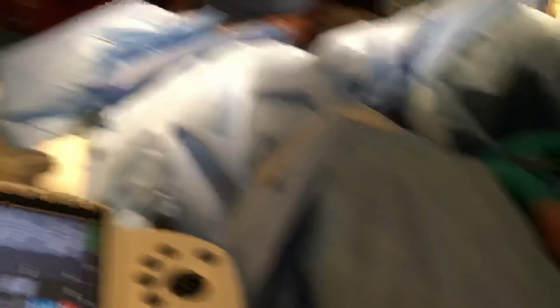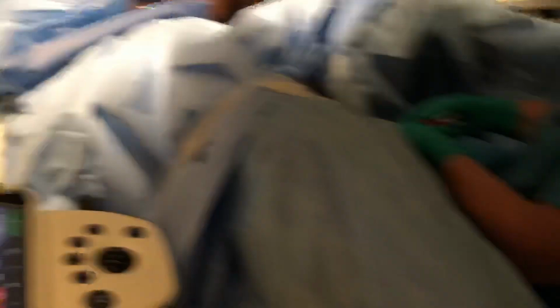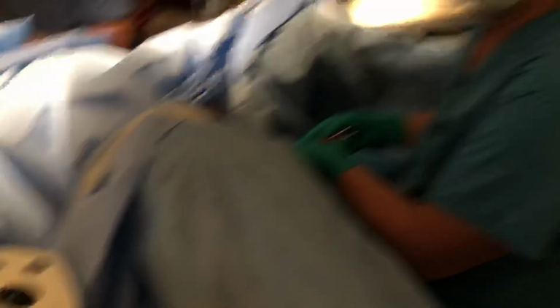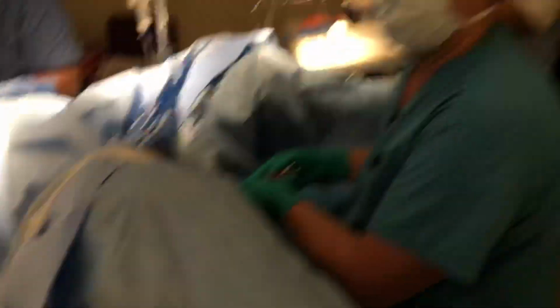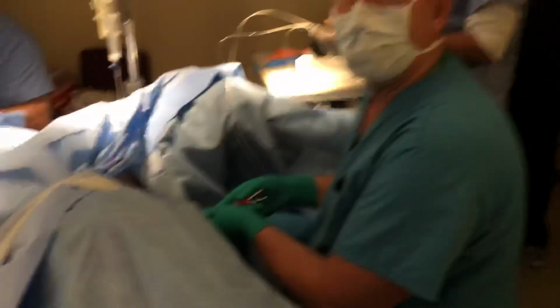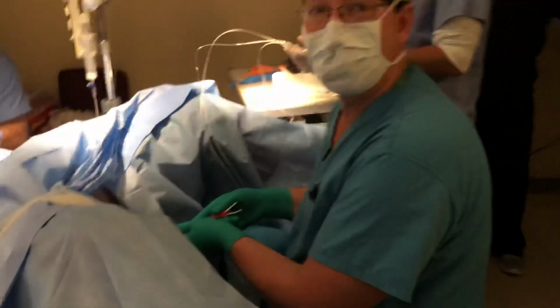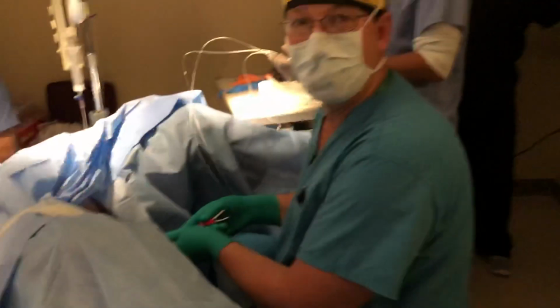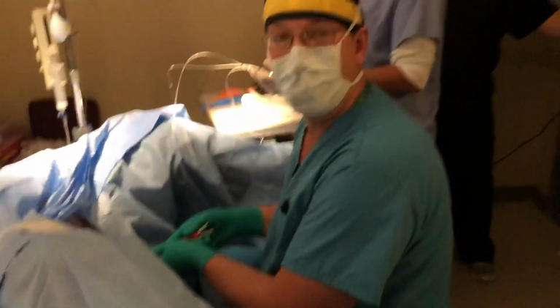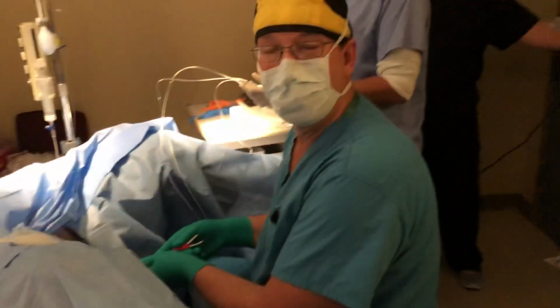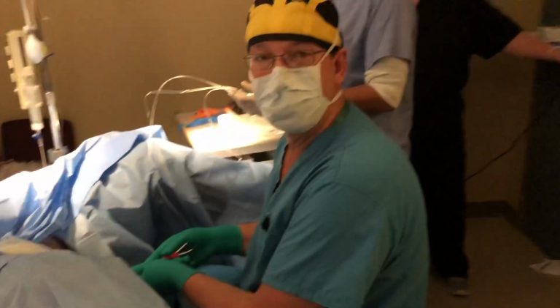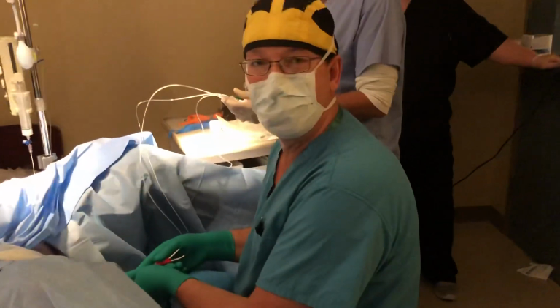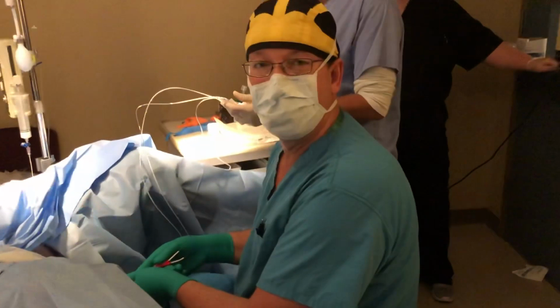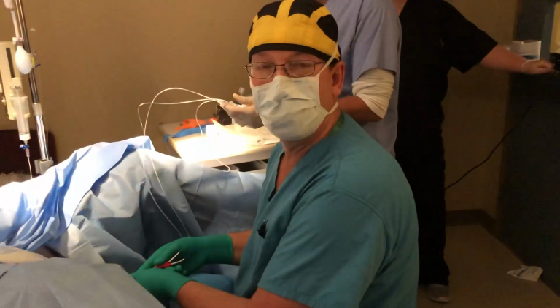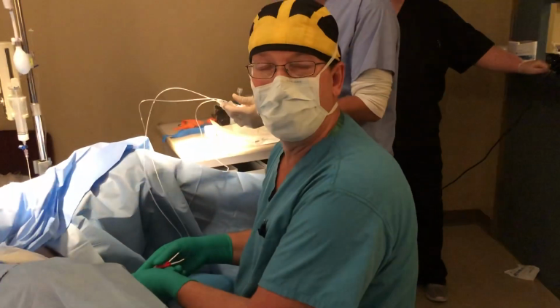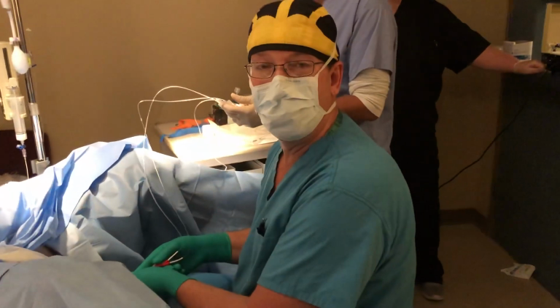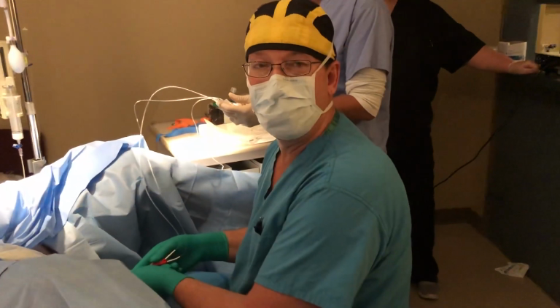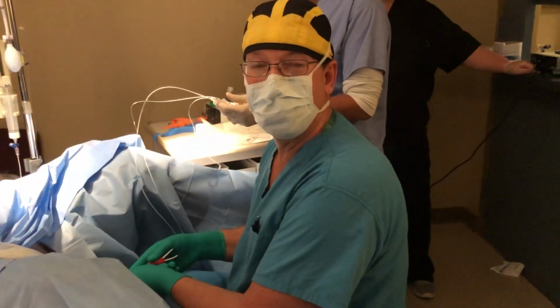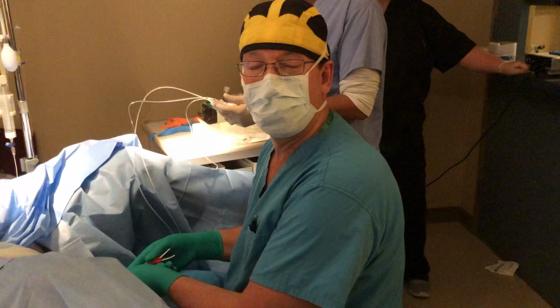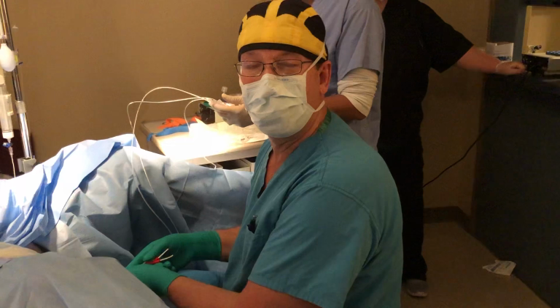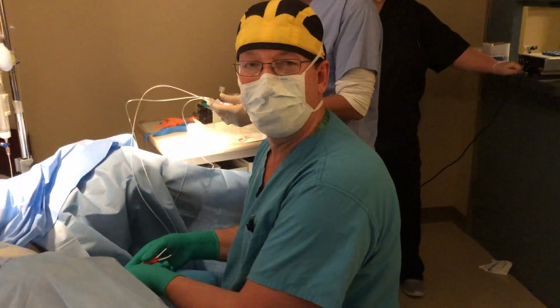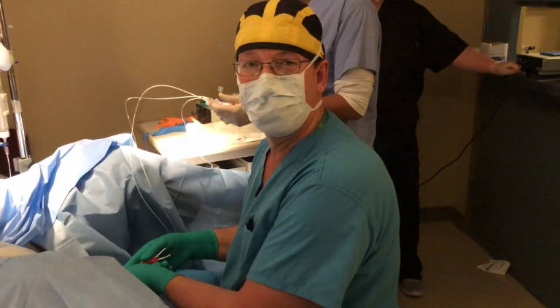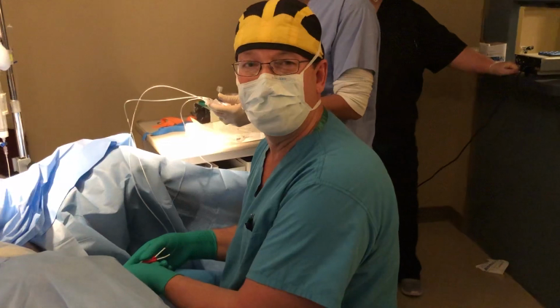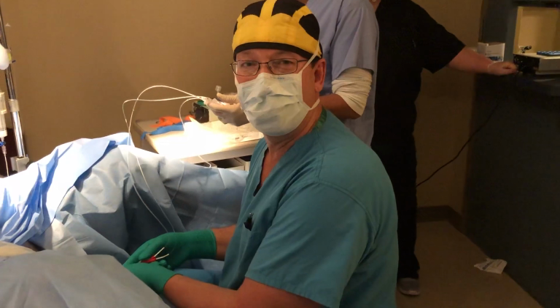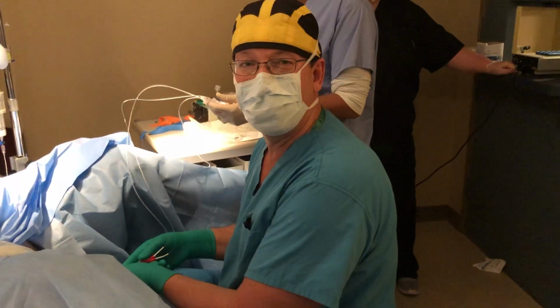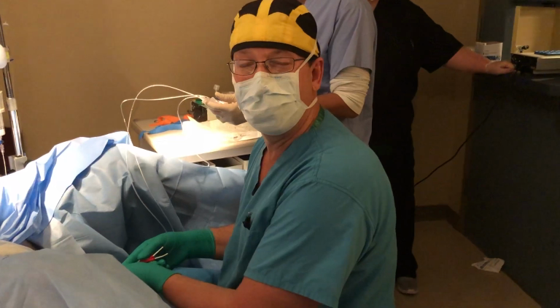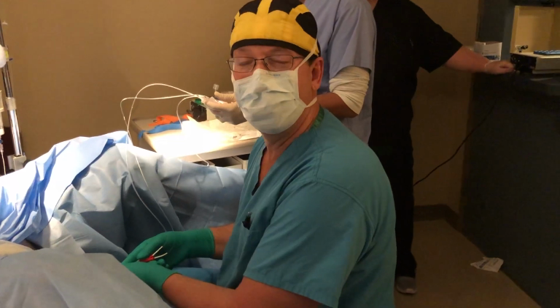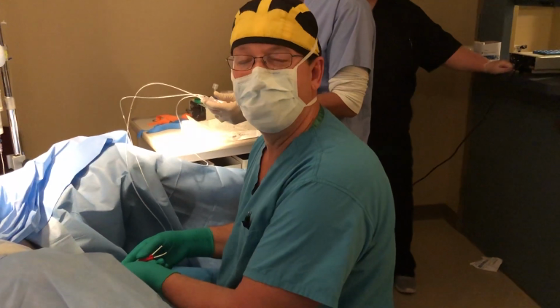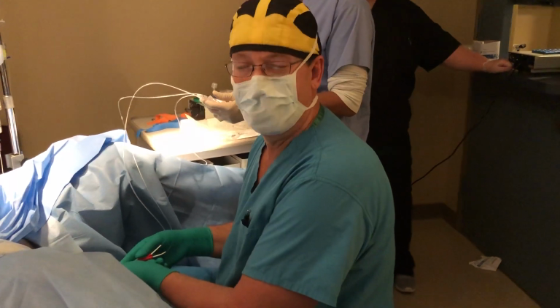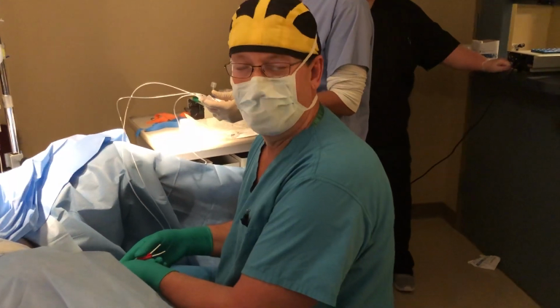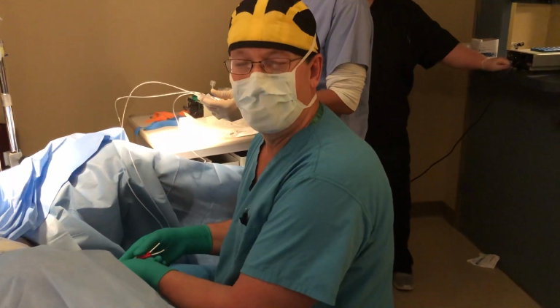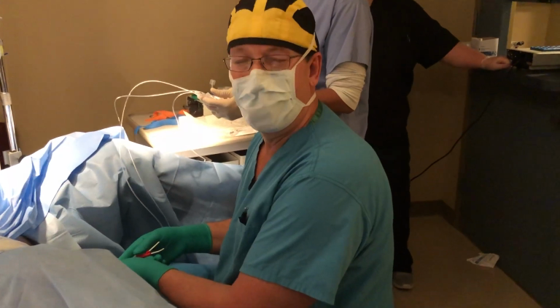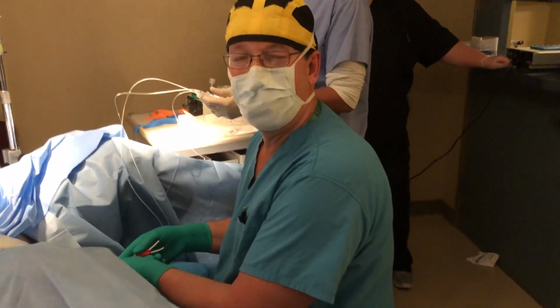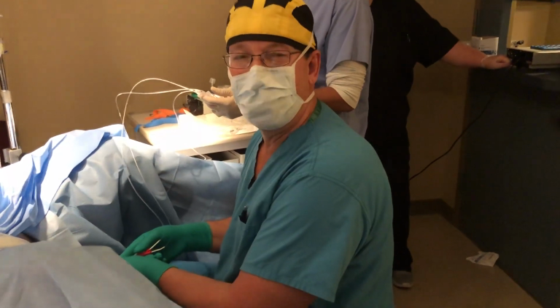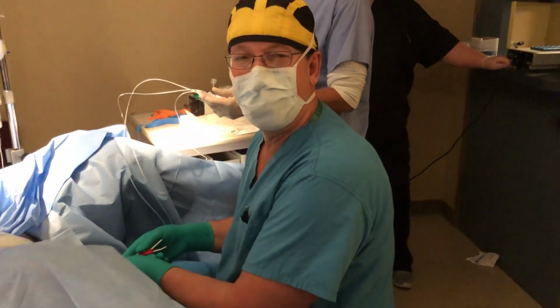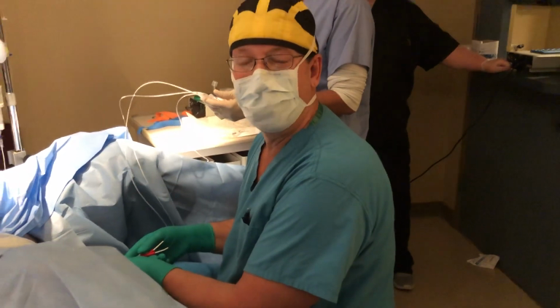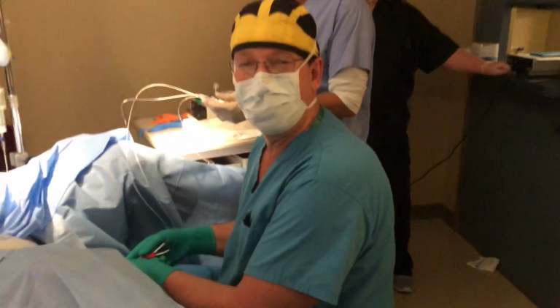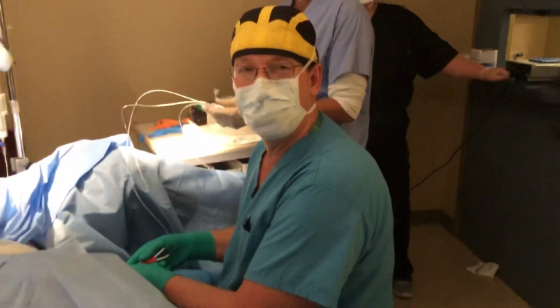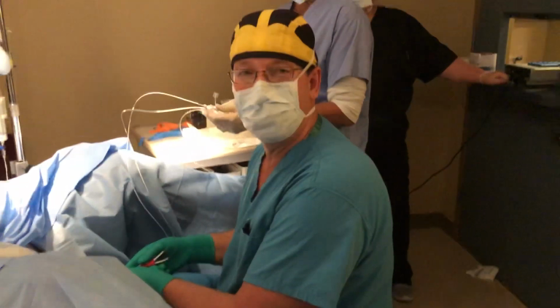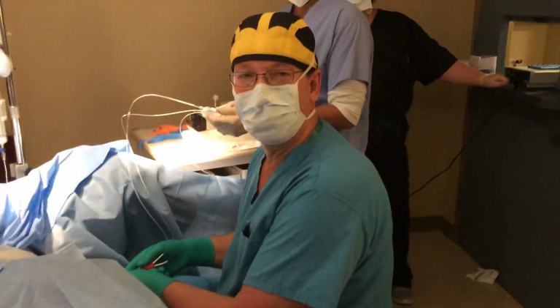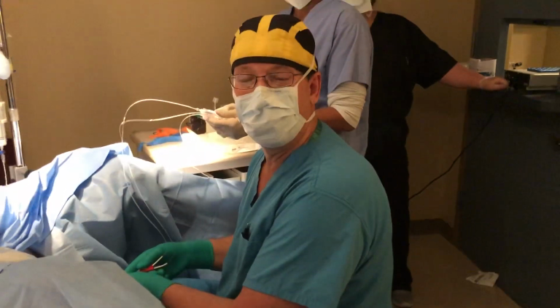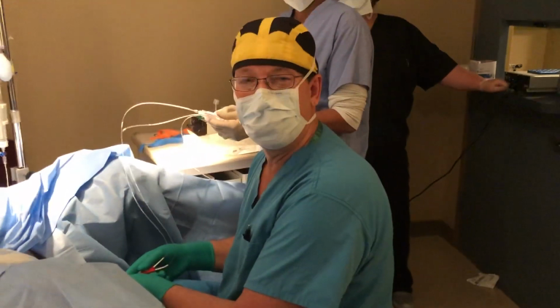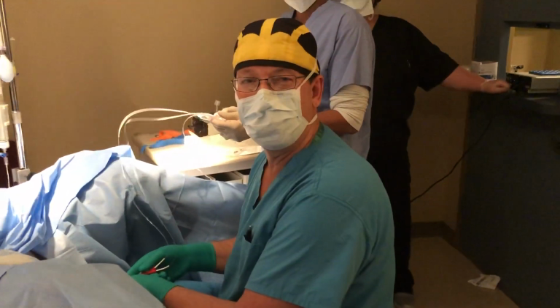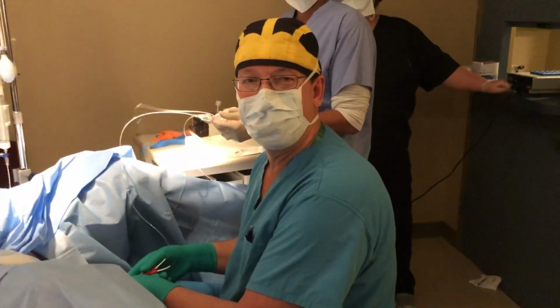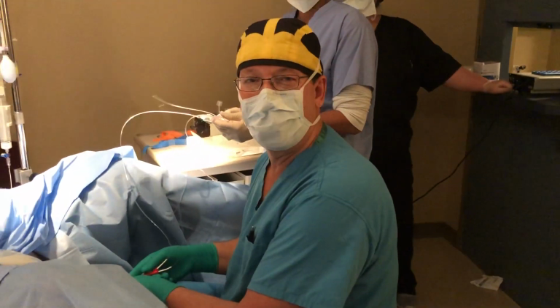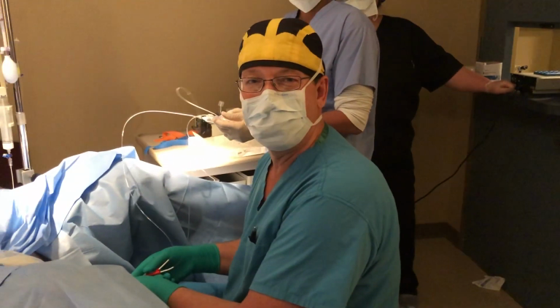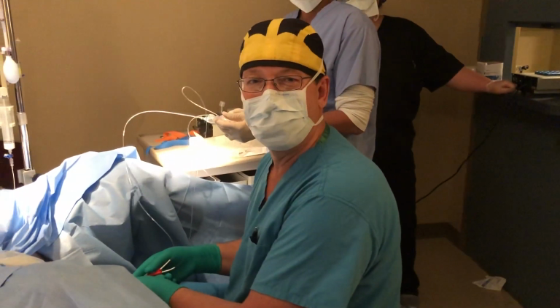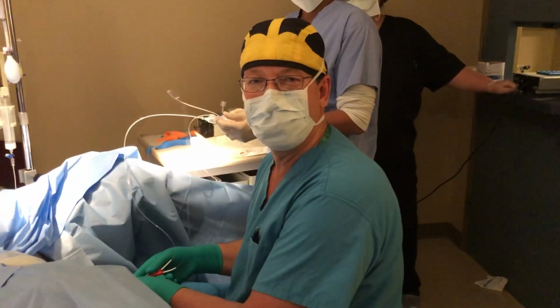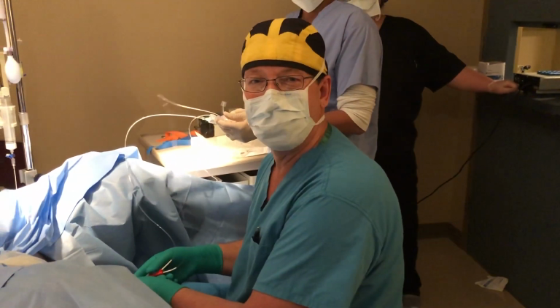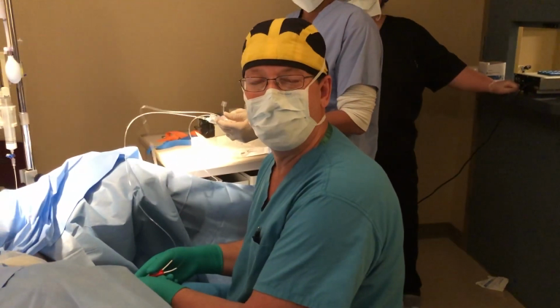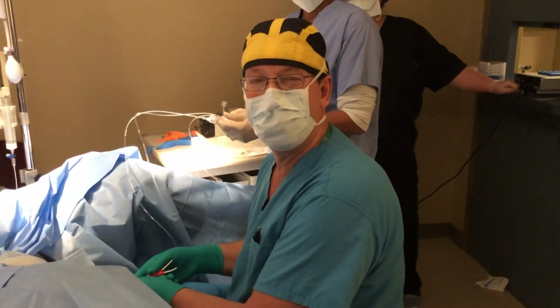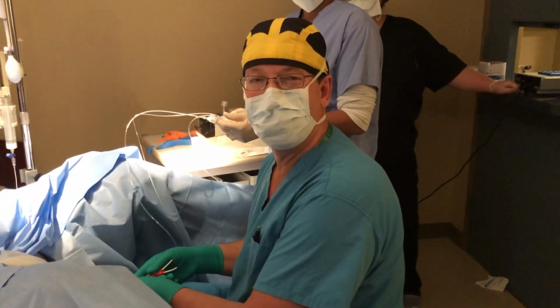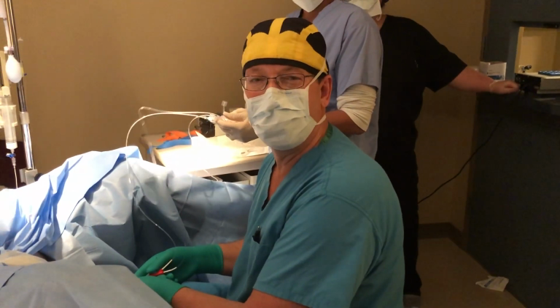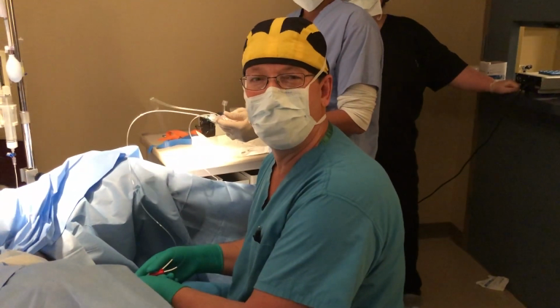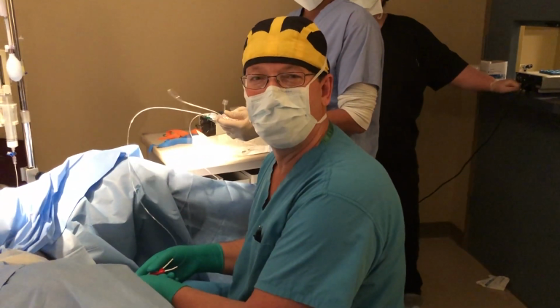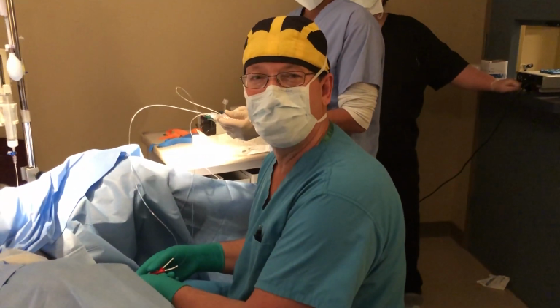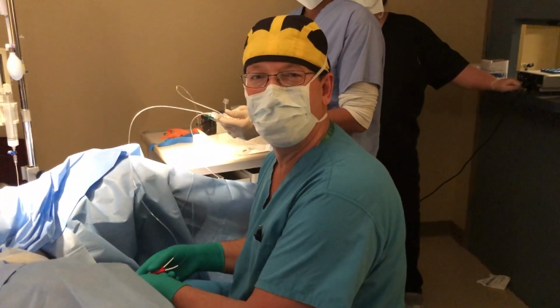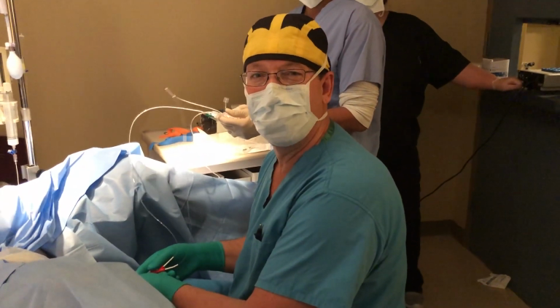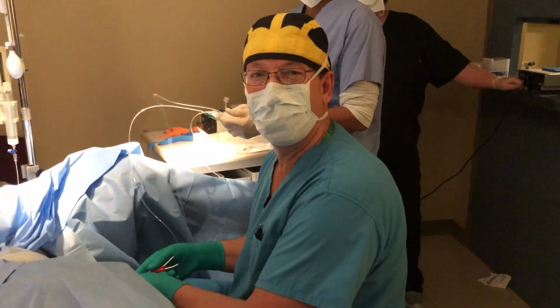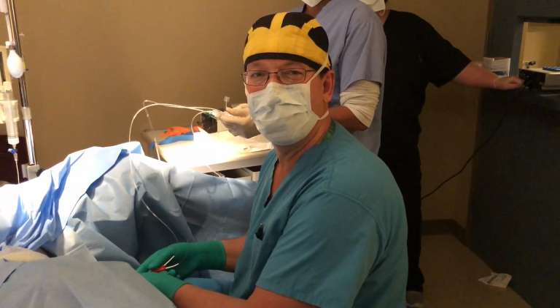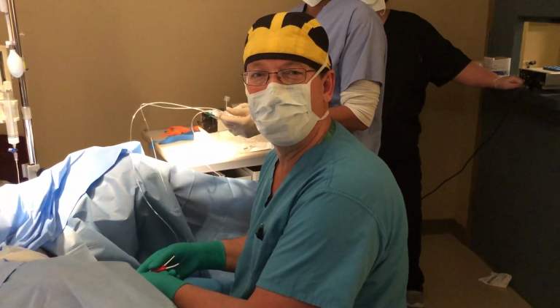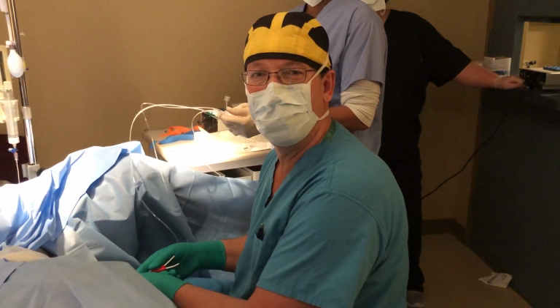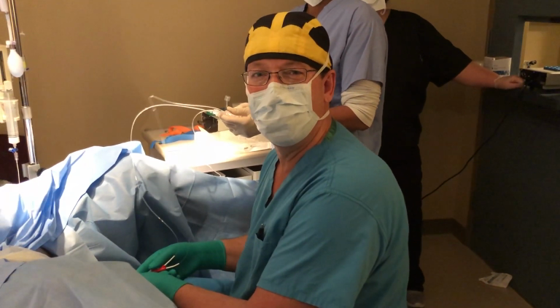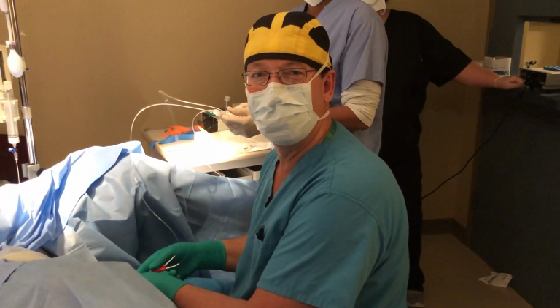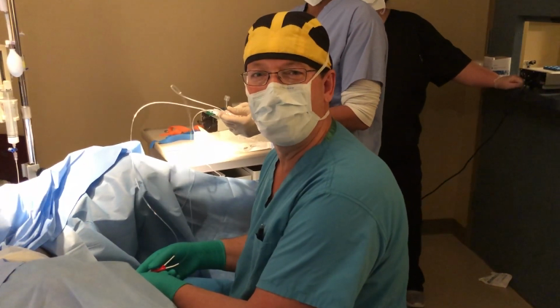So that's an egg retrieval for in vitro fertilization. I hope you found this interesting. This is Dr. Wilshire at Missouri Fertility in Columbia, Missouri.